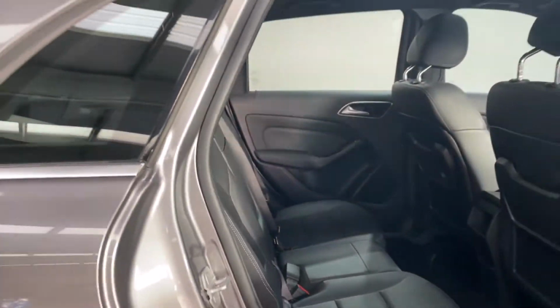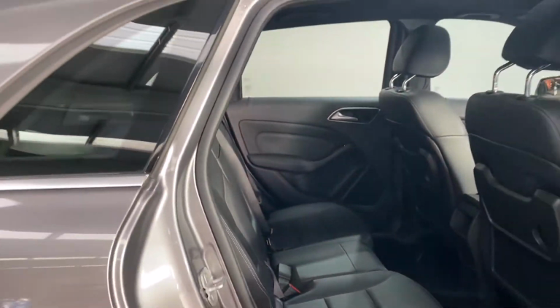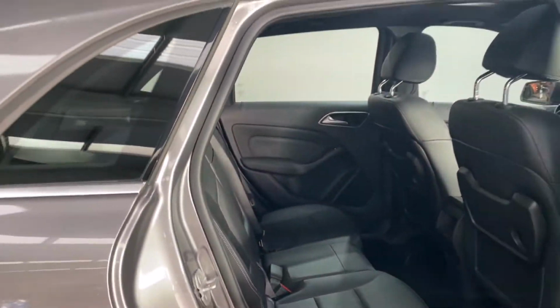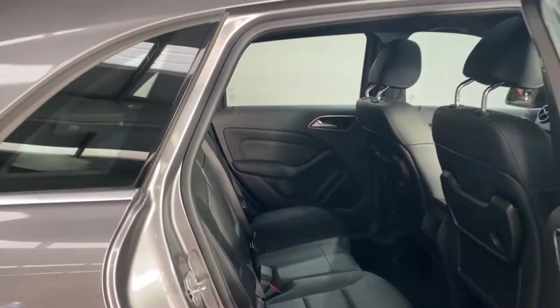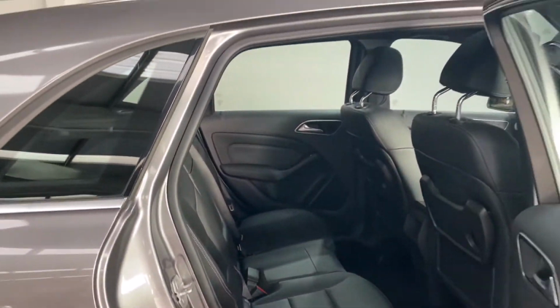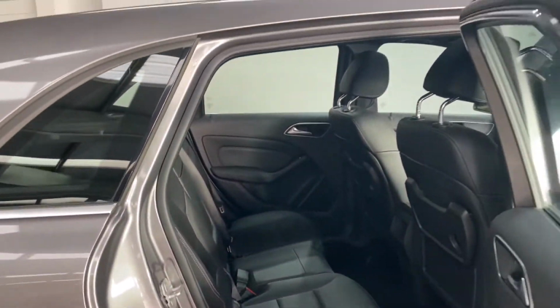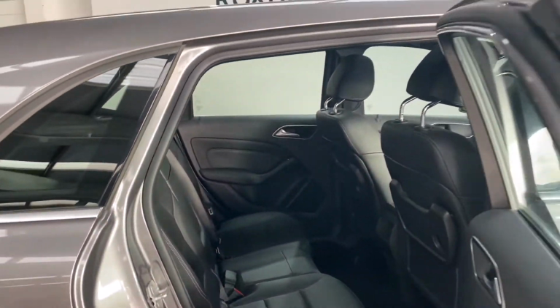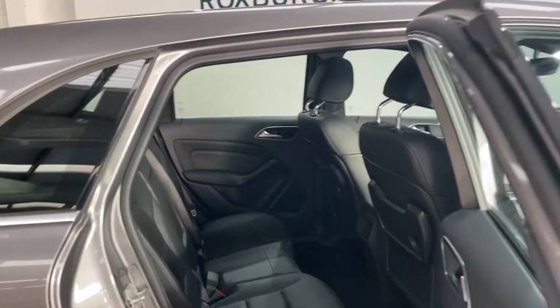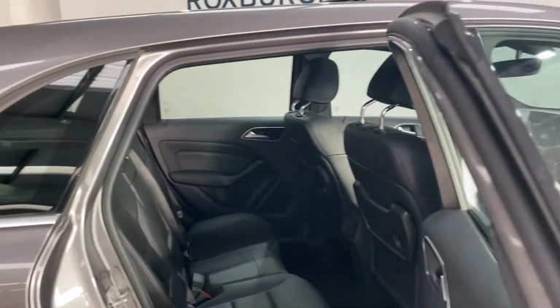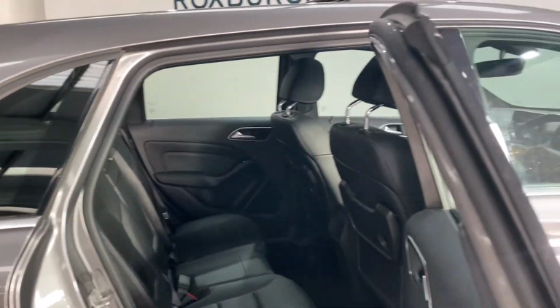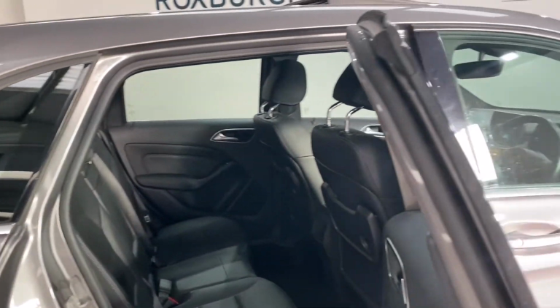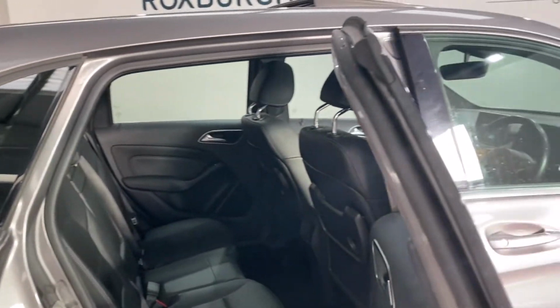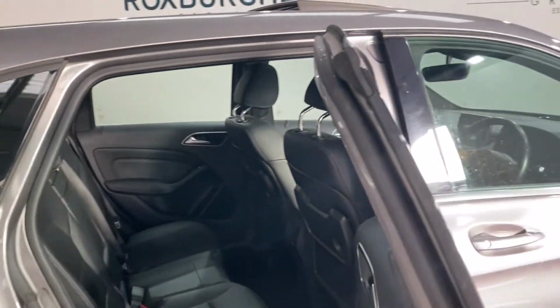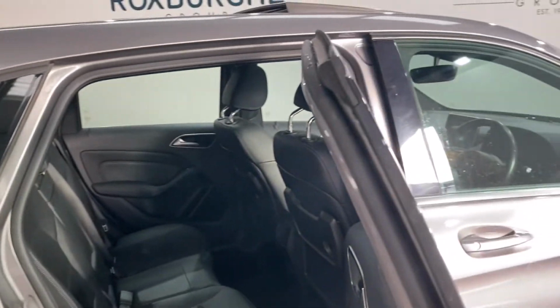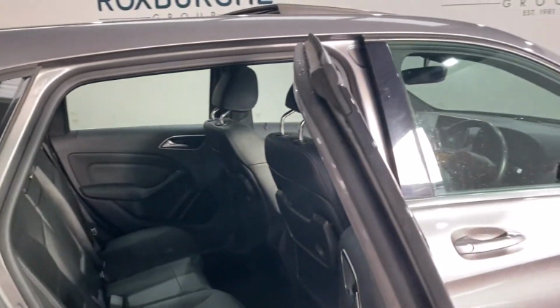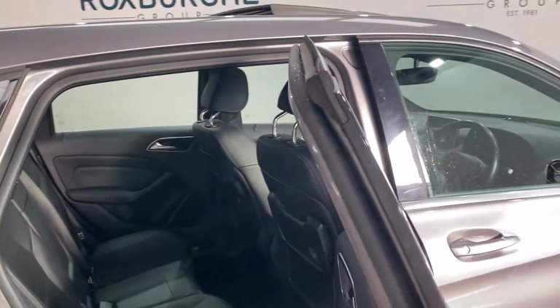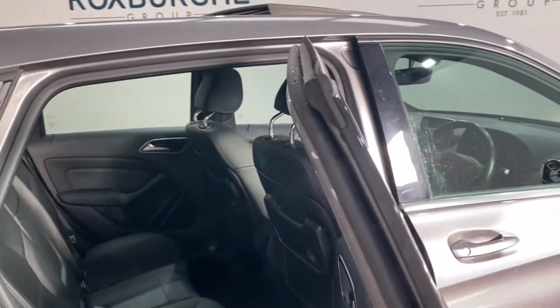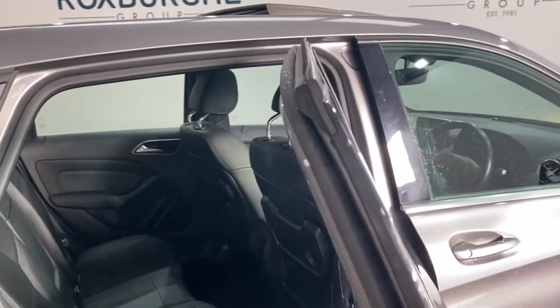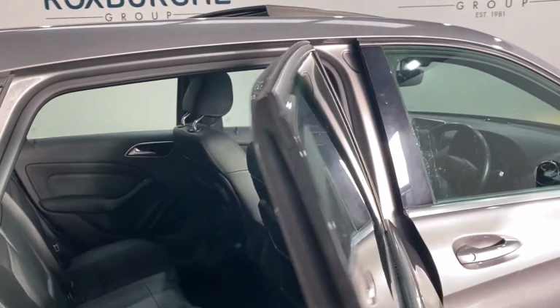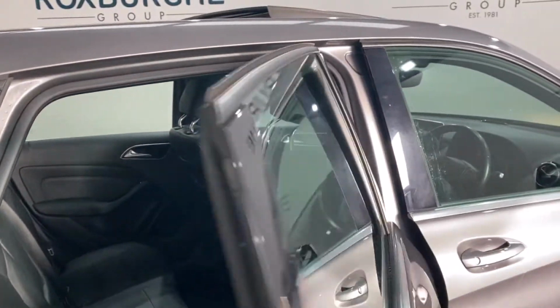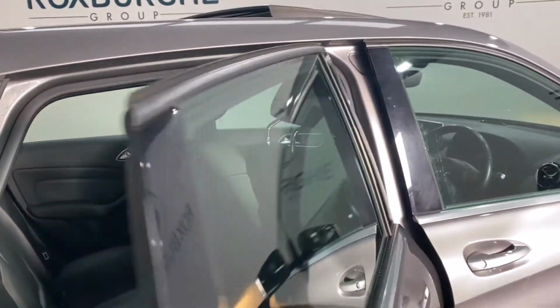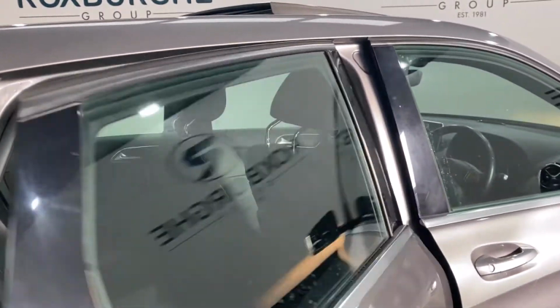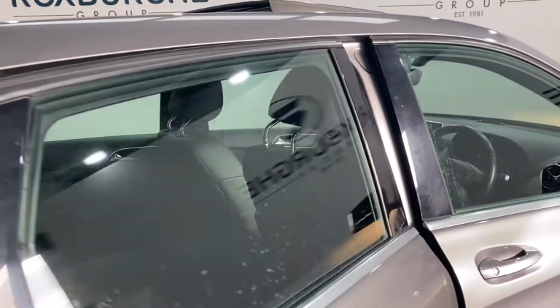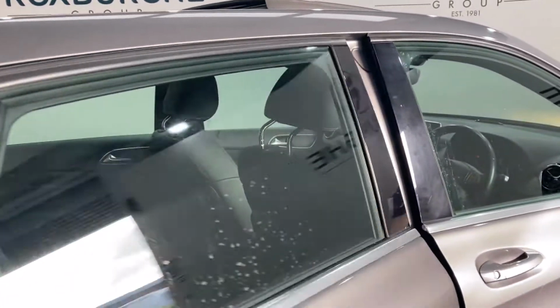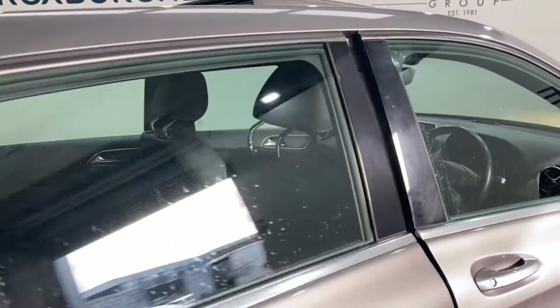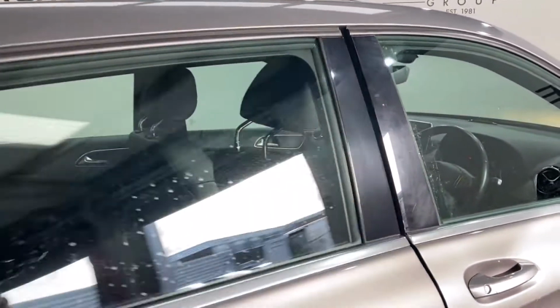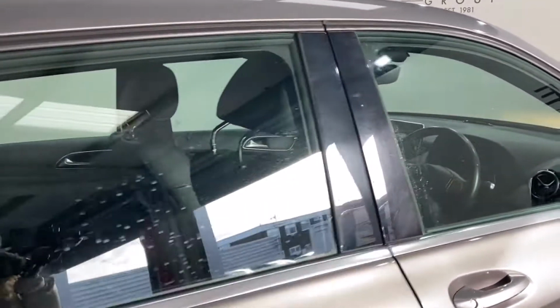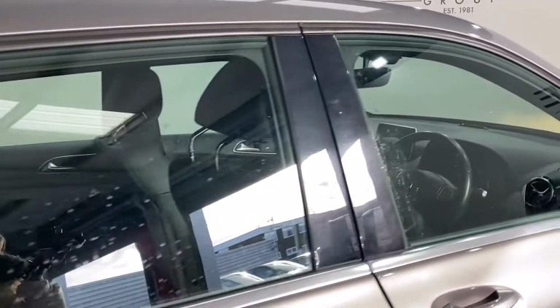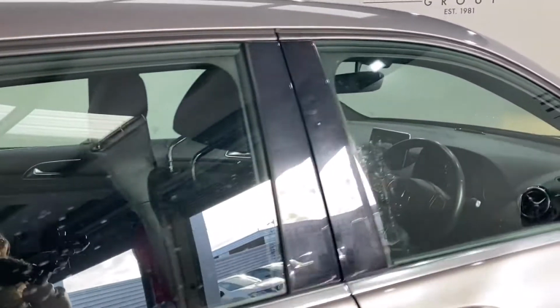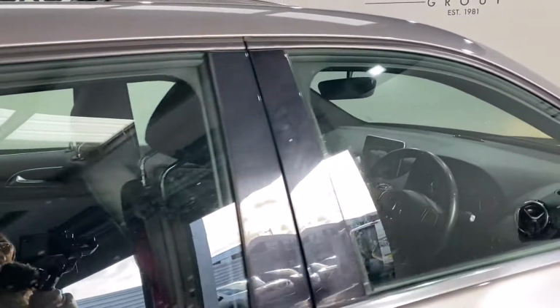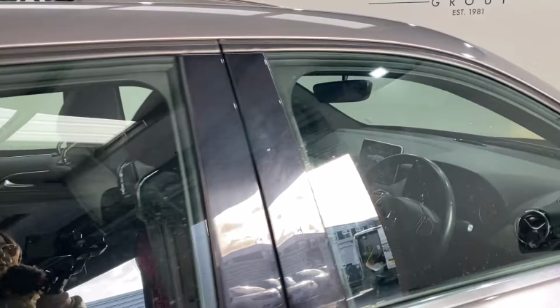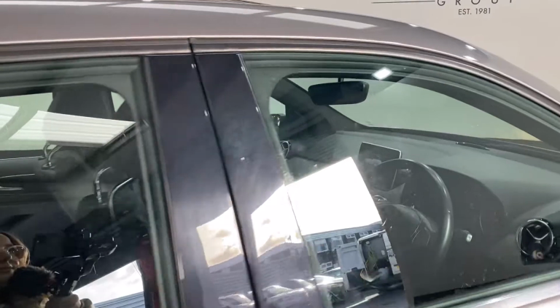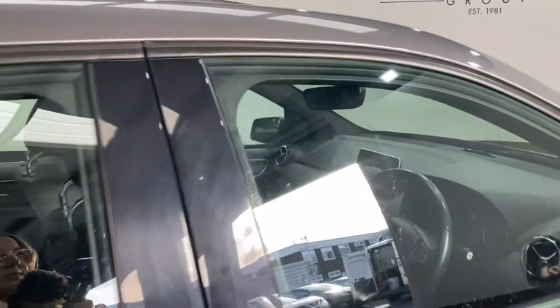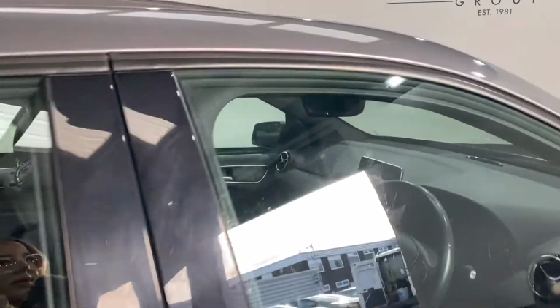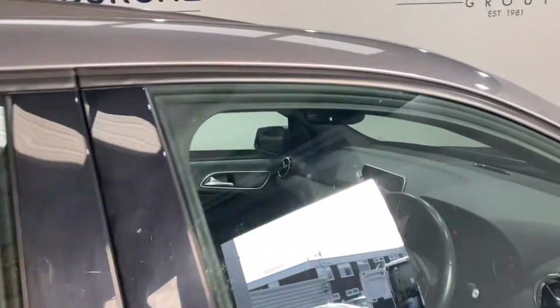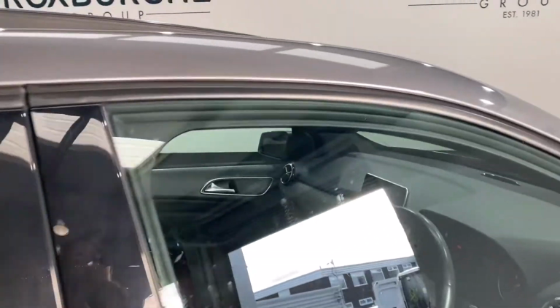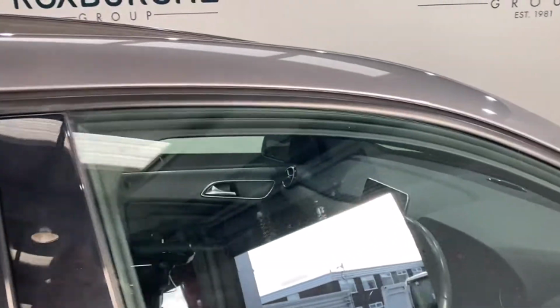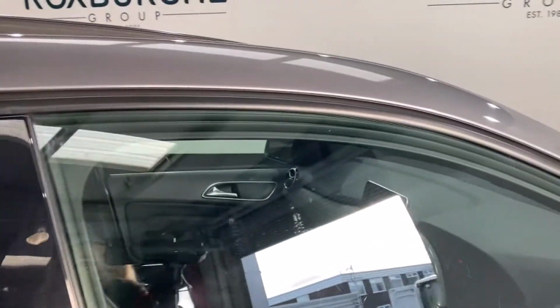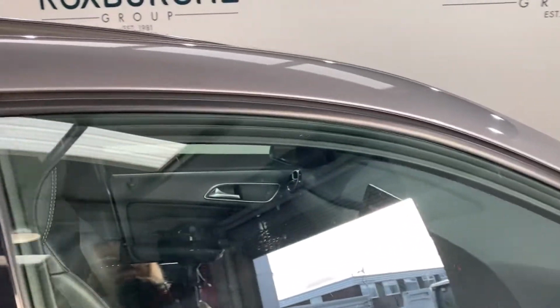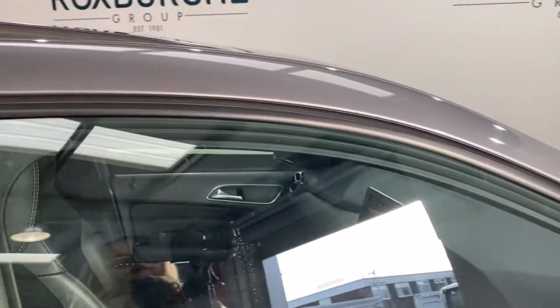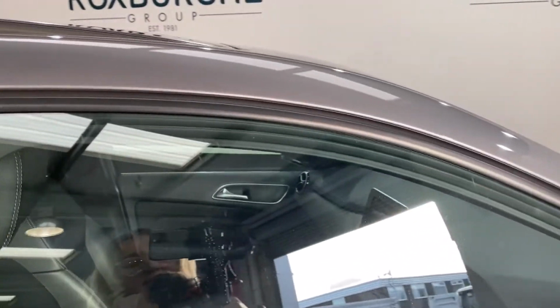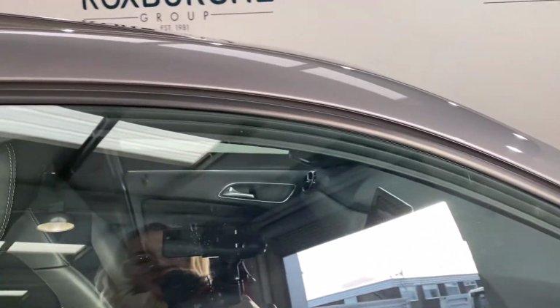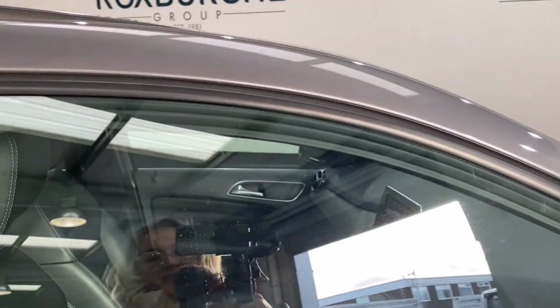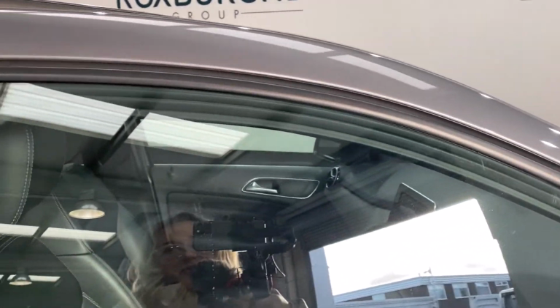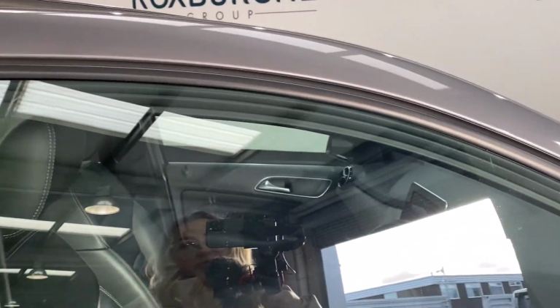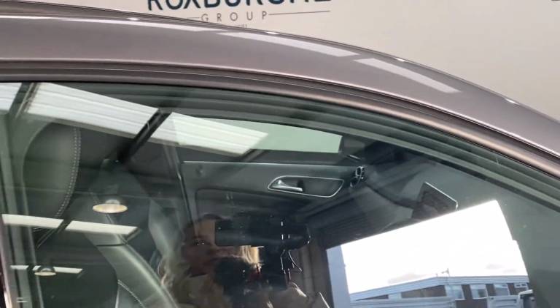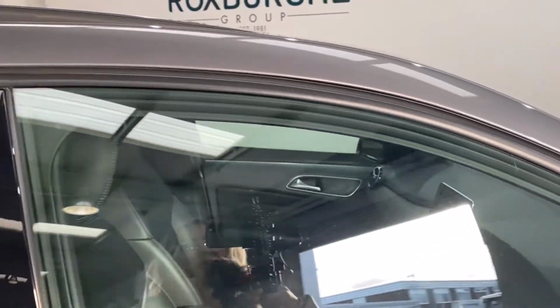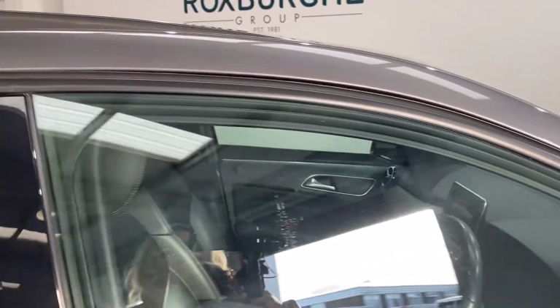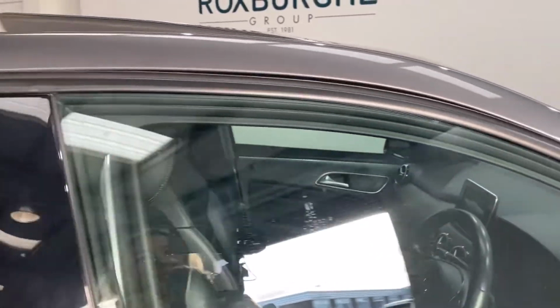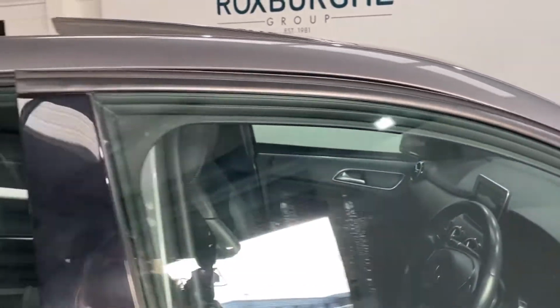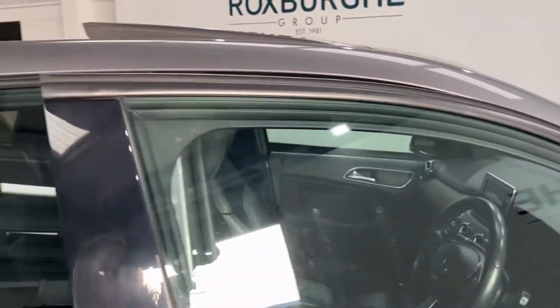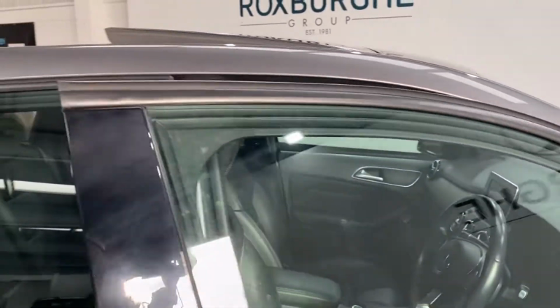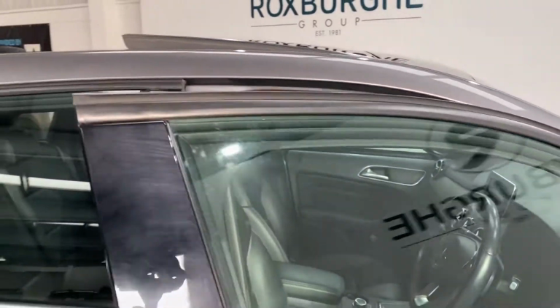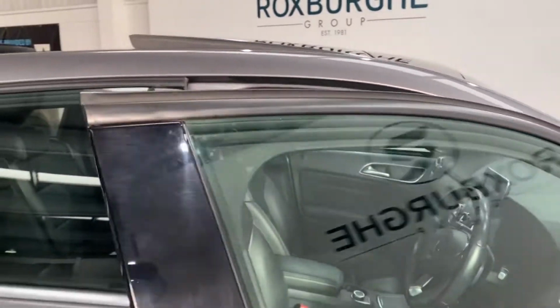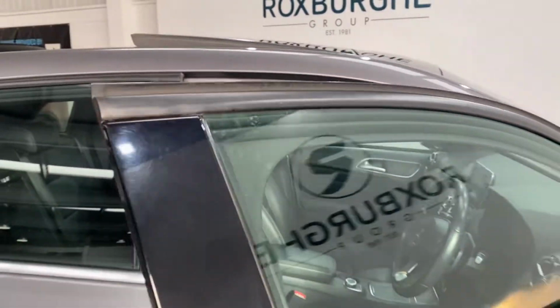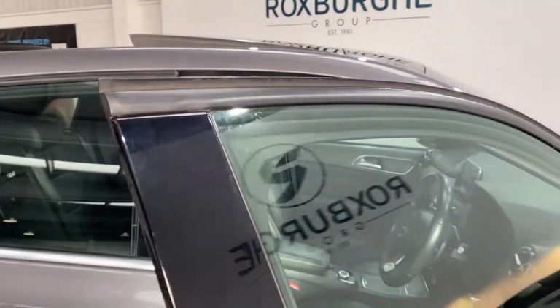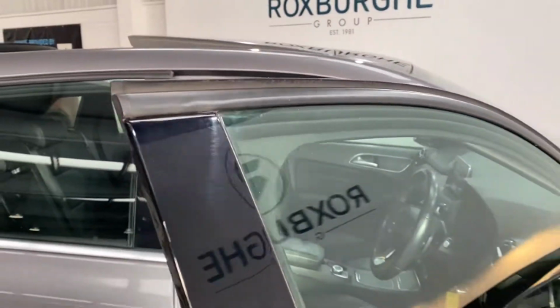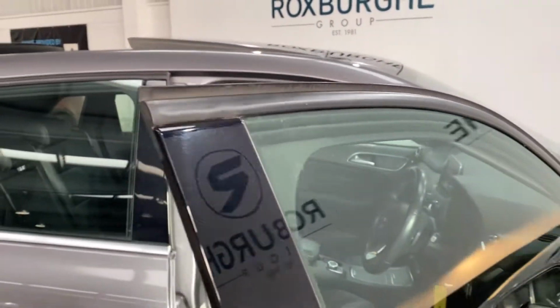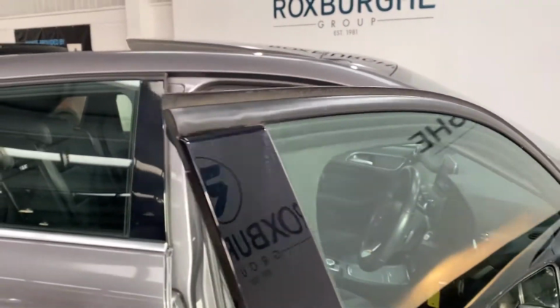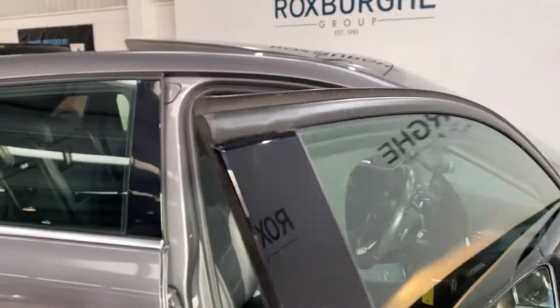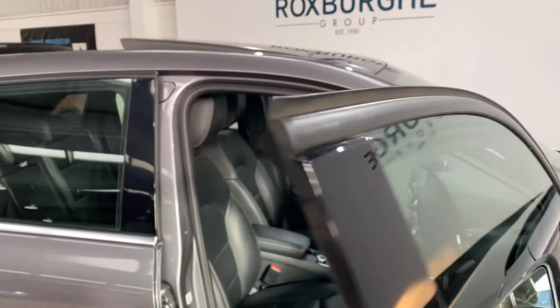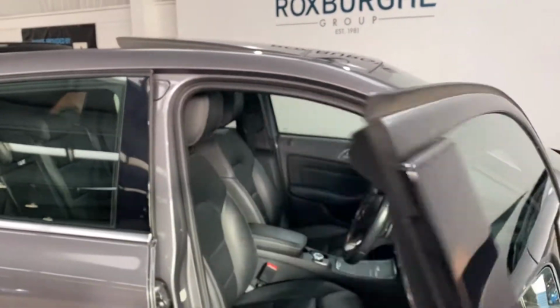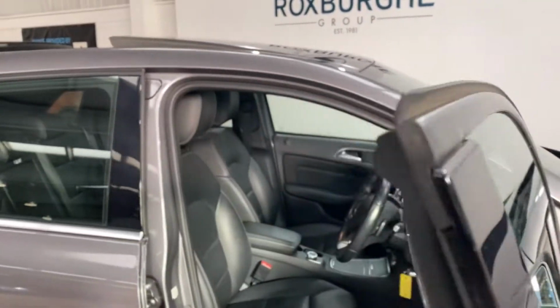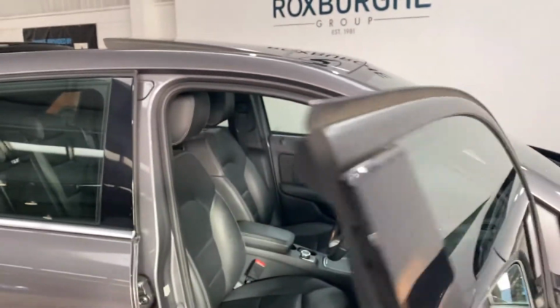This car does come with a sunroof, perfect for the summer months and the warm weather.